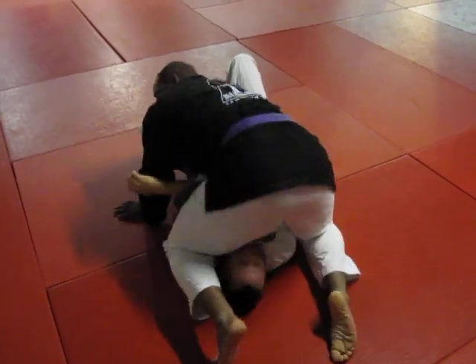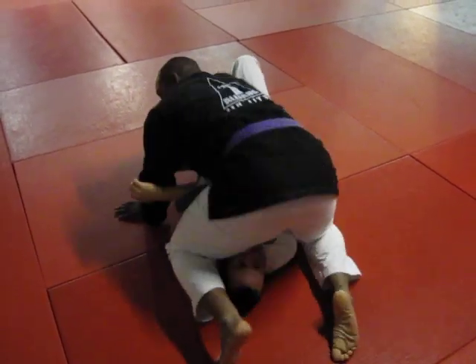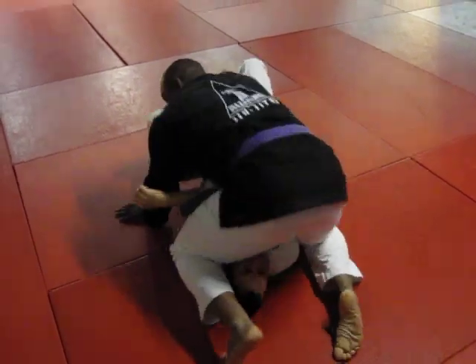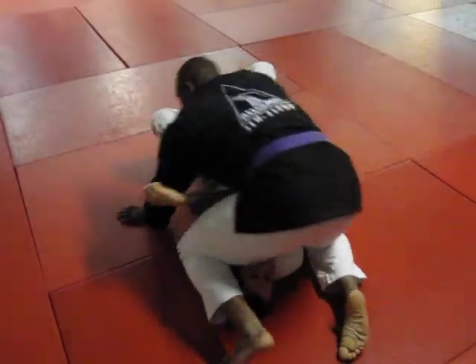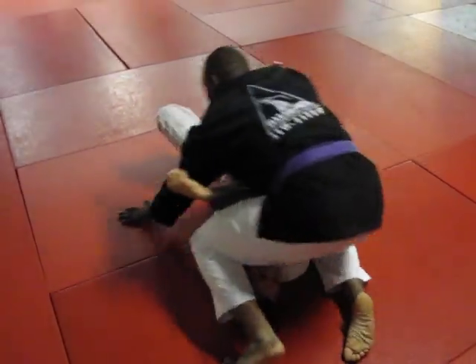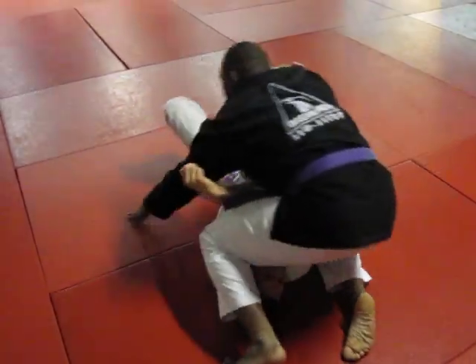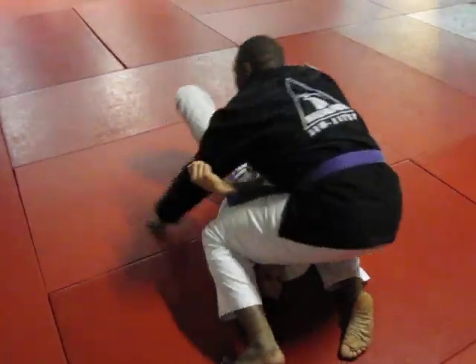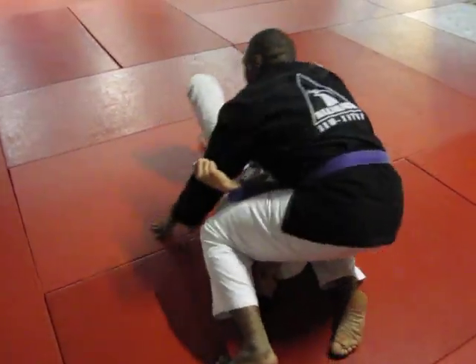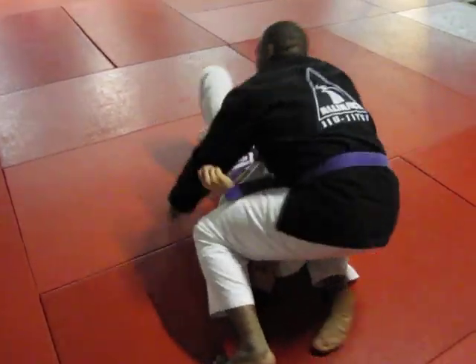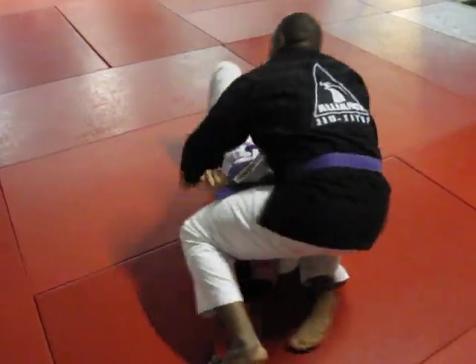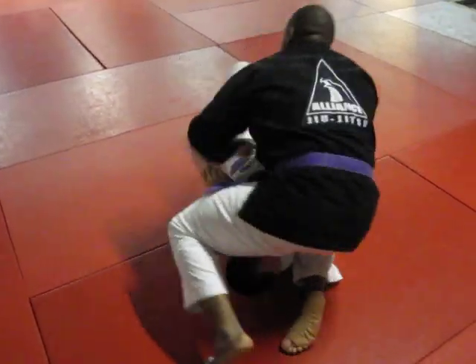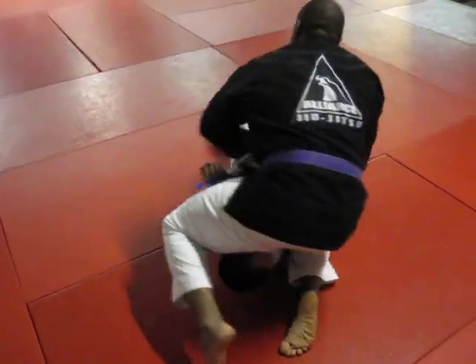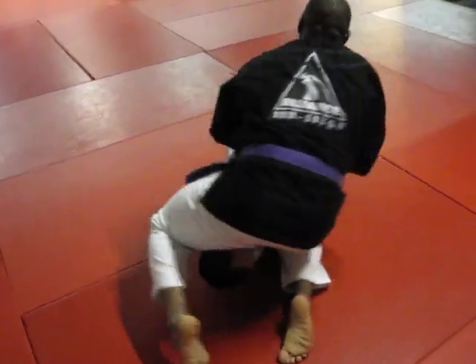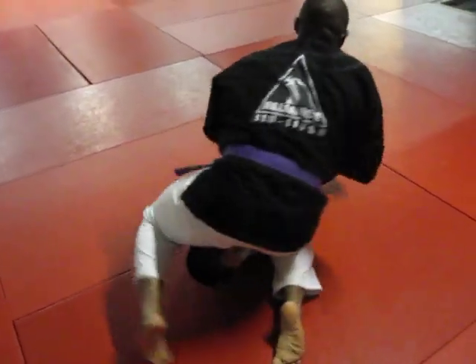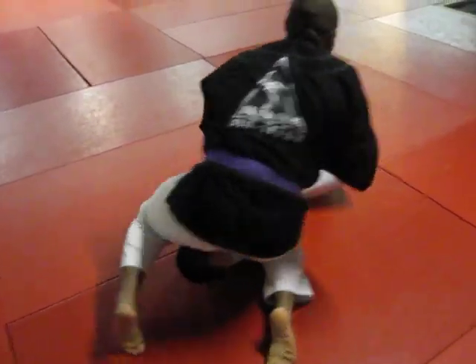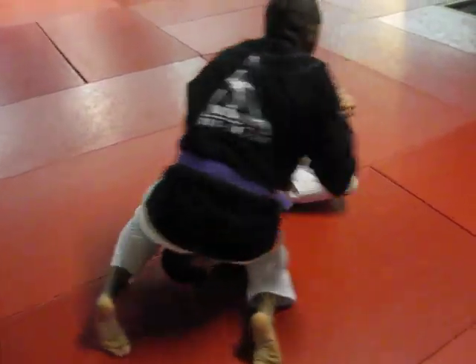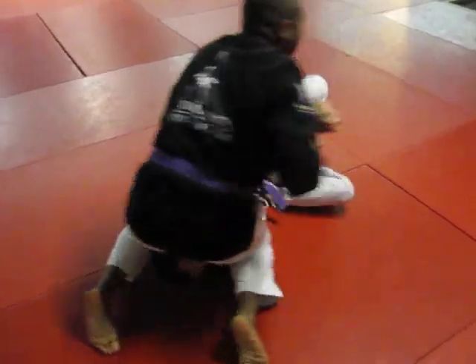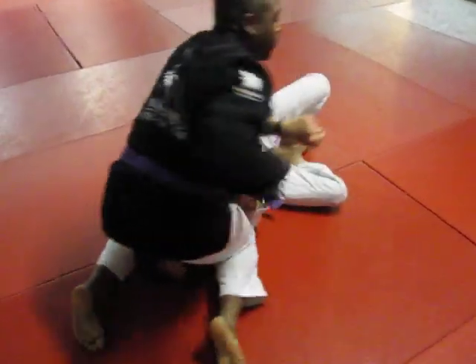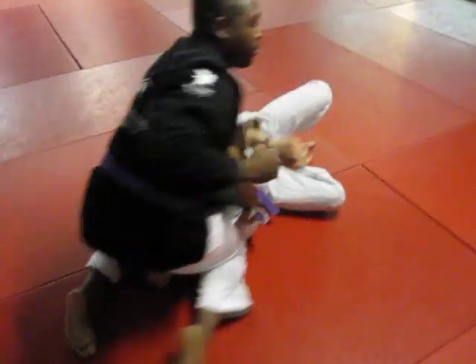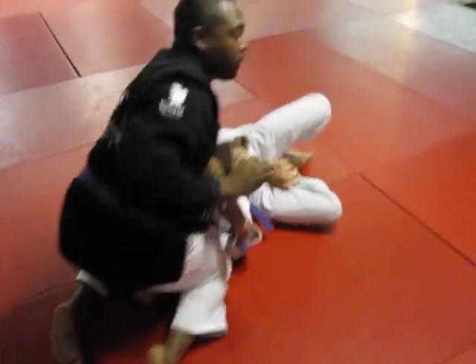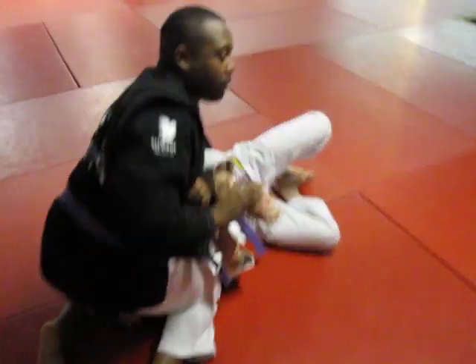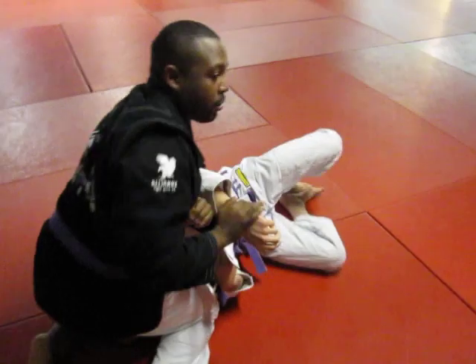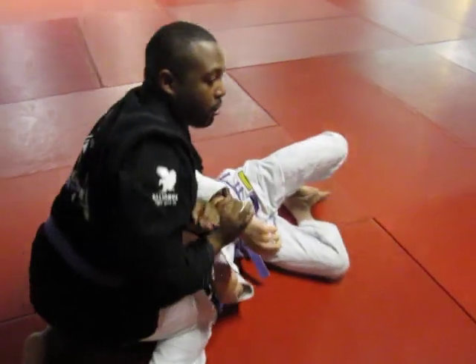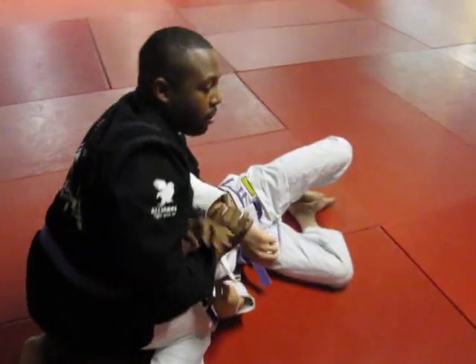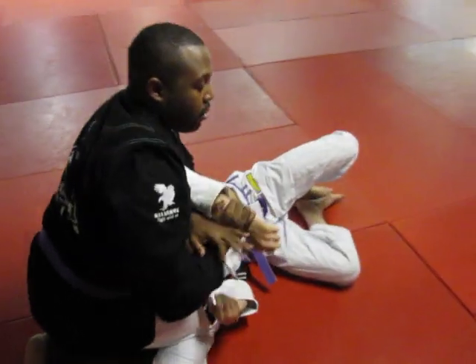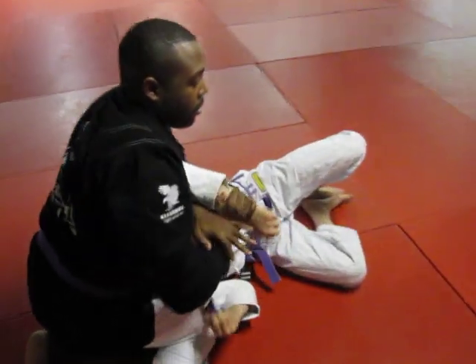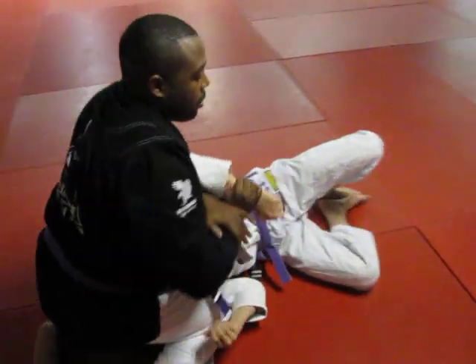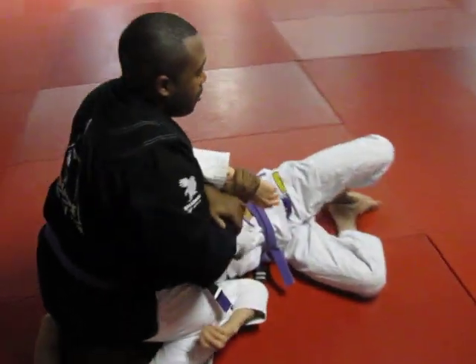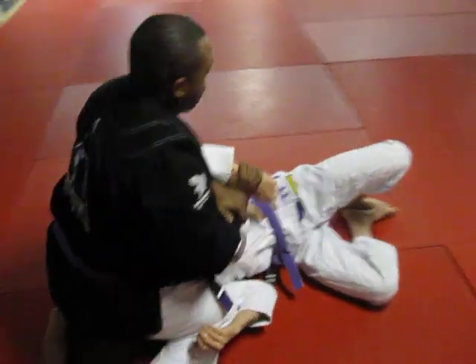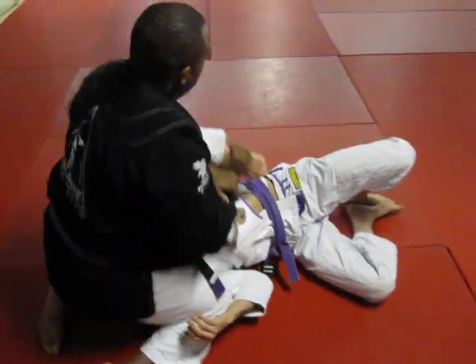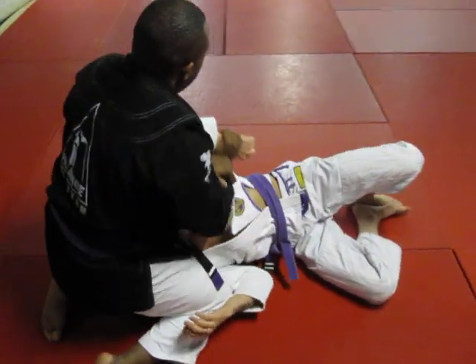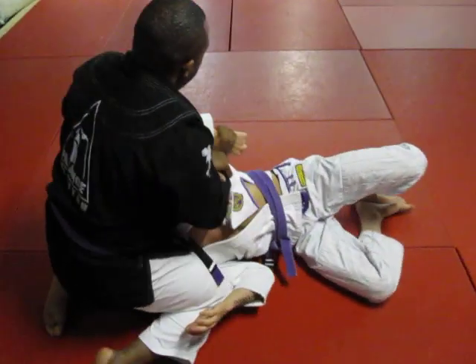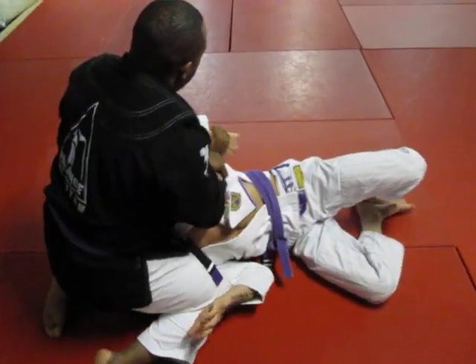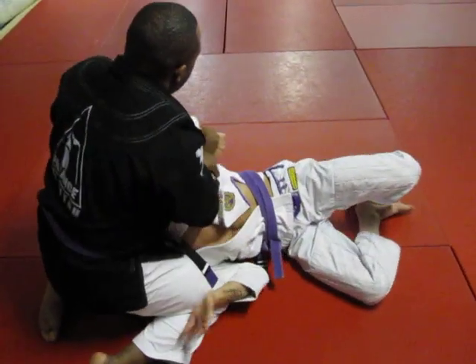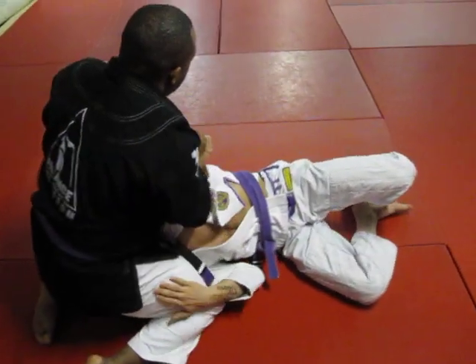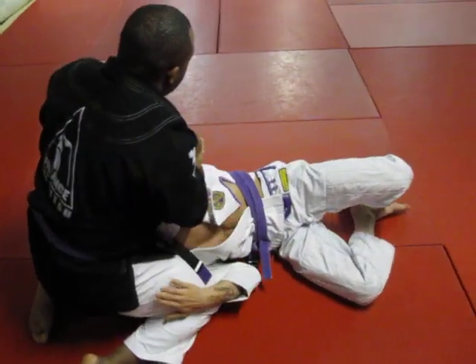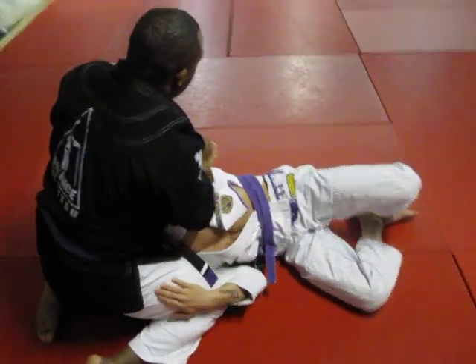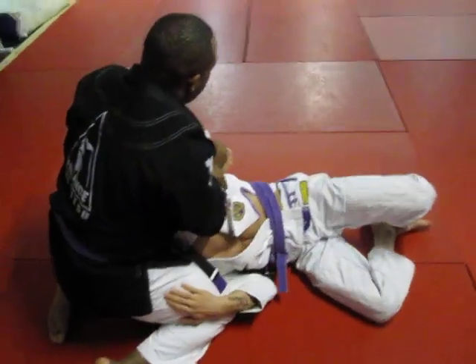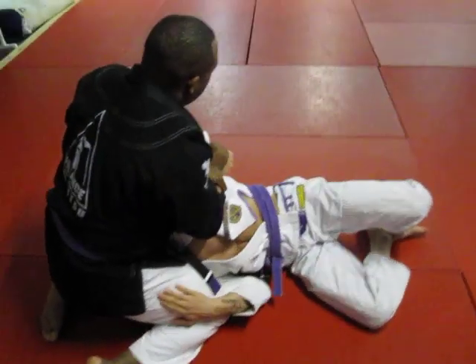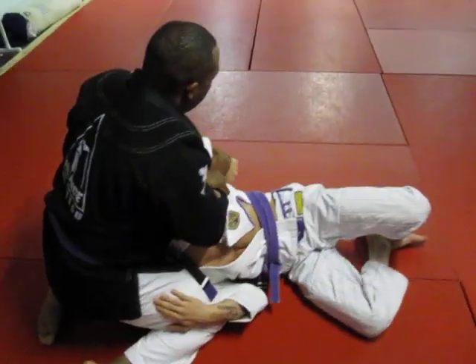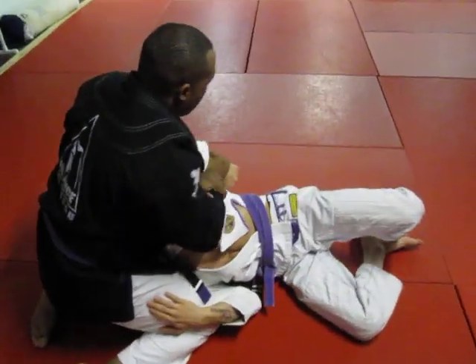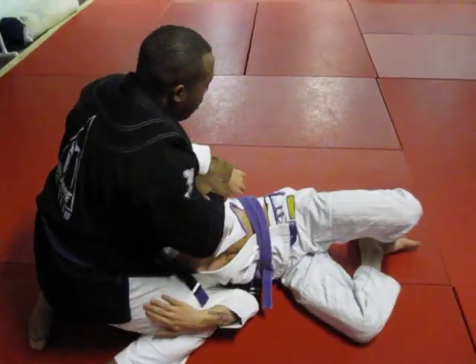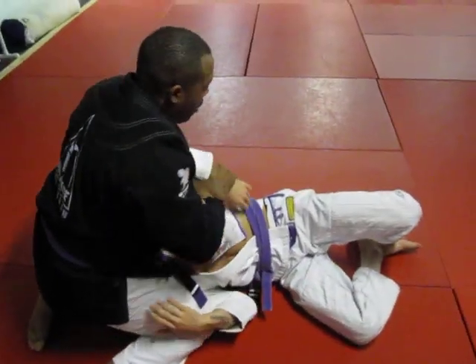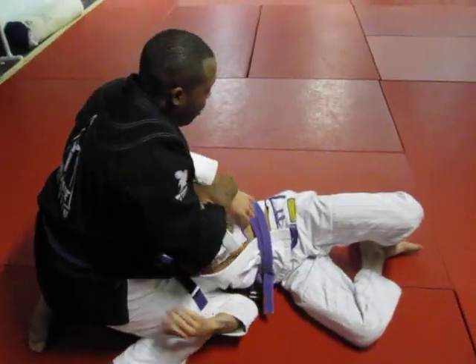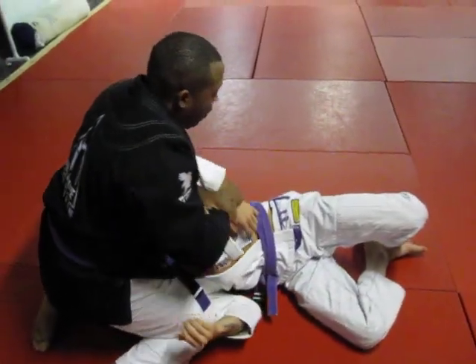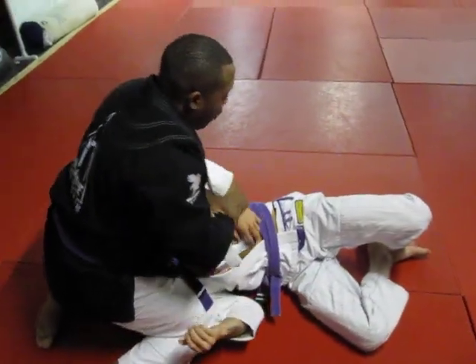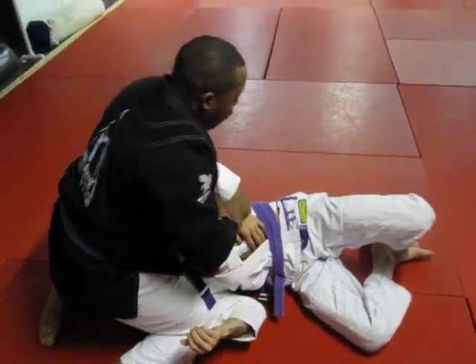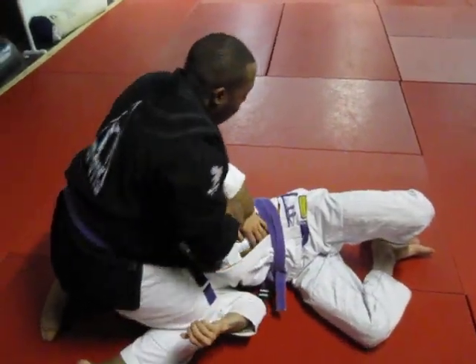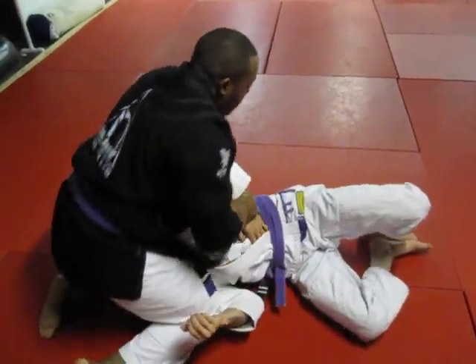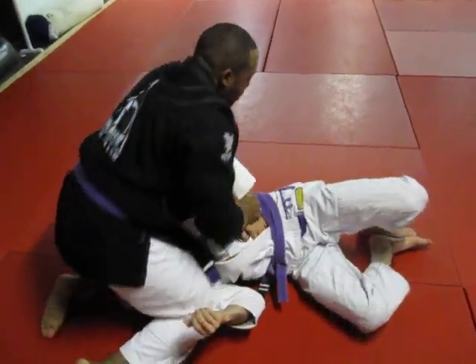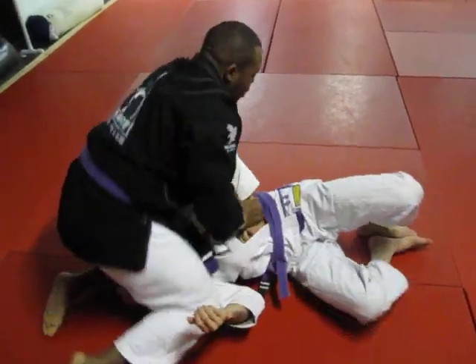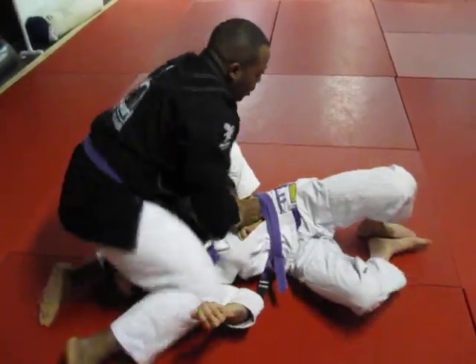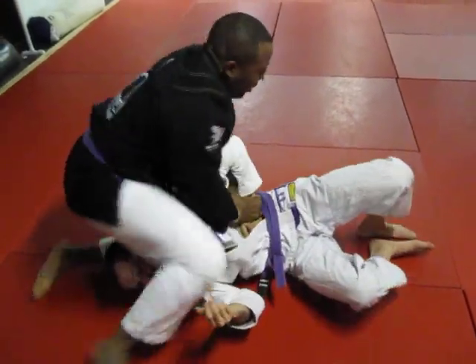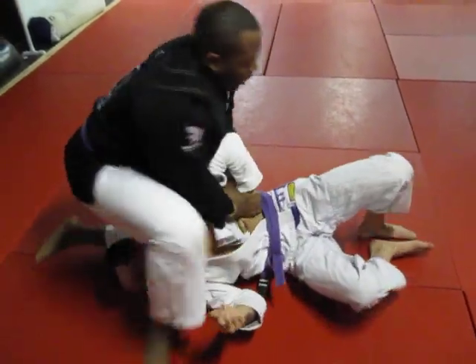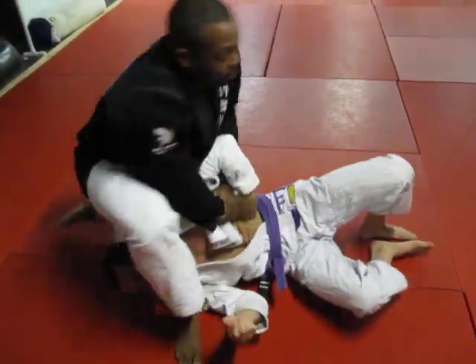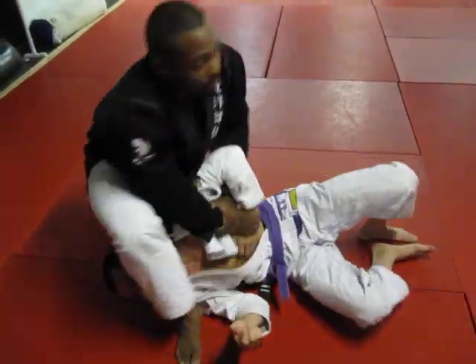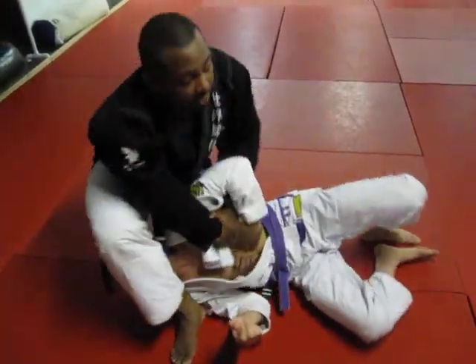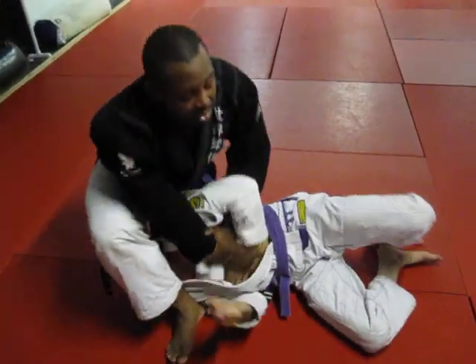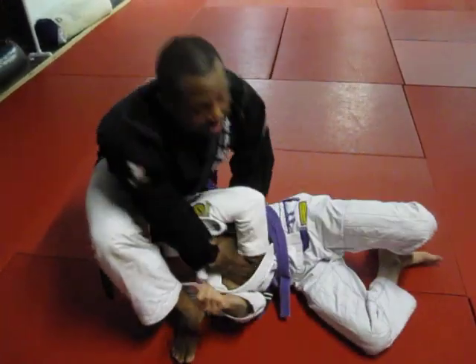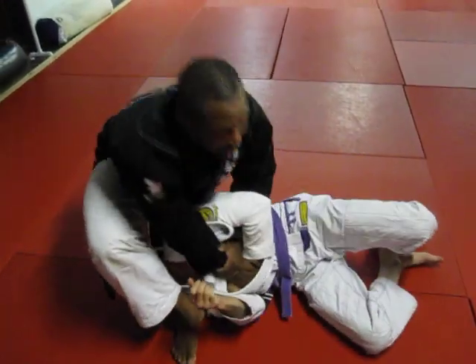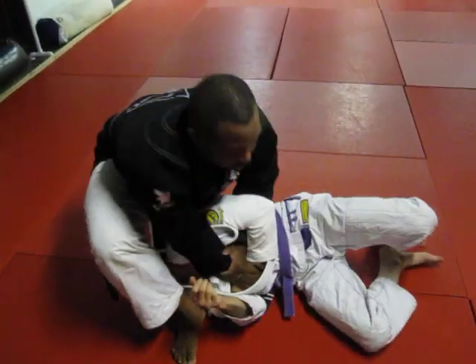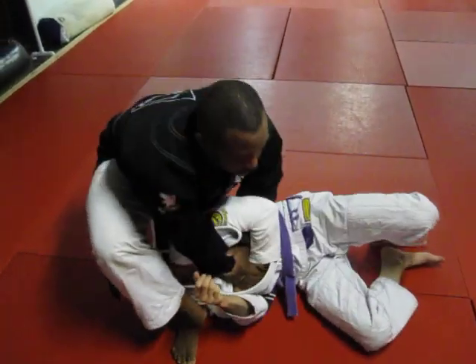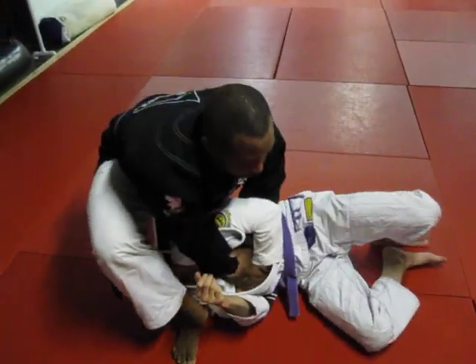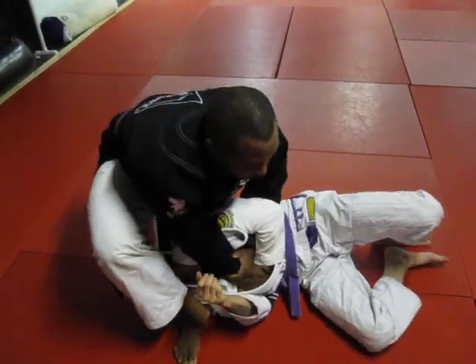Forward again. Straight there. Forward. Push down. Slide over.